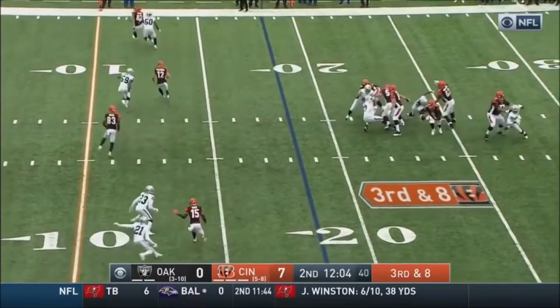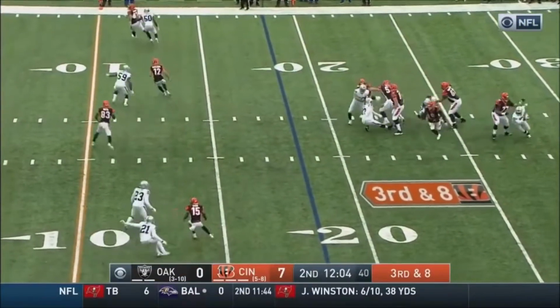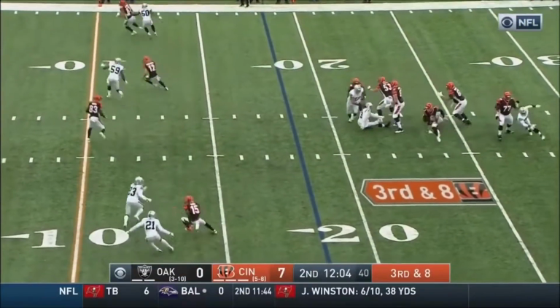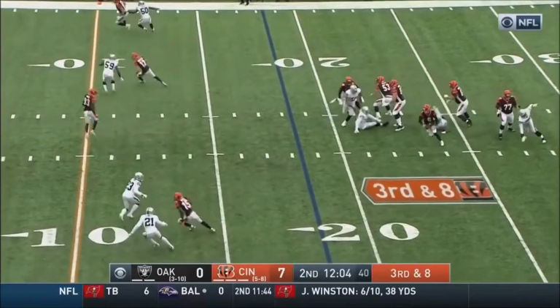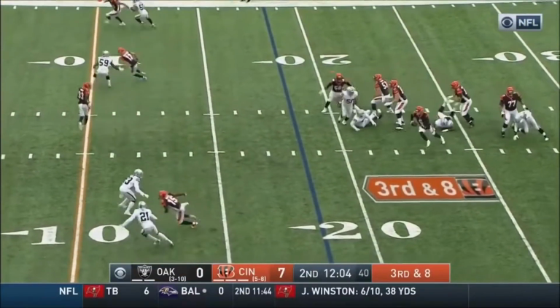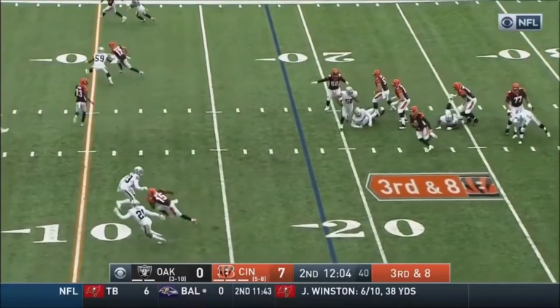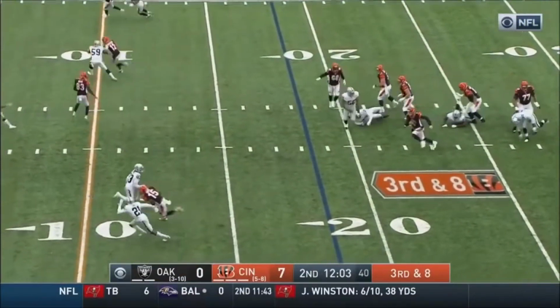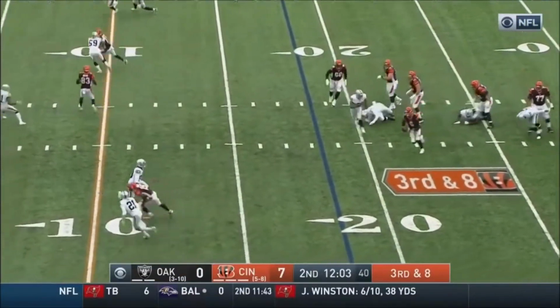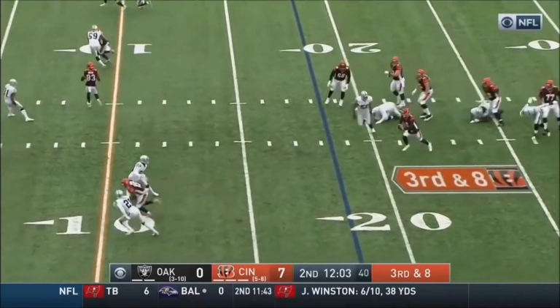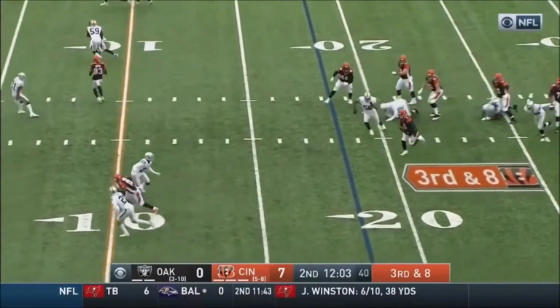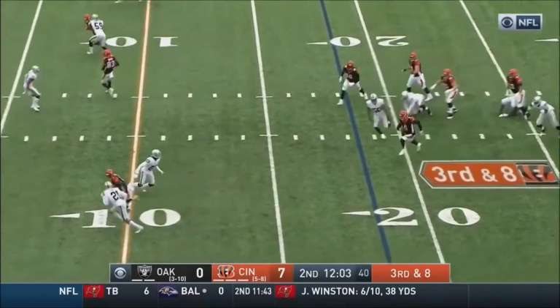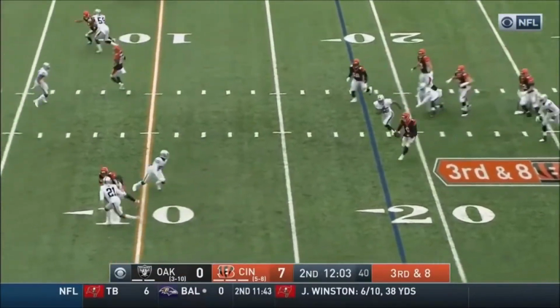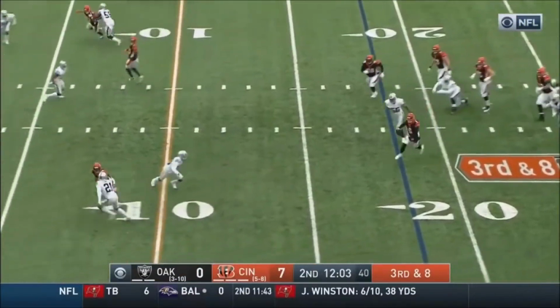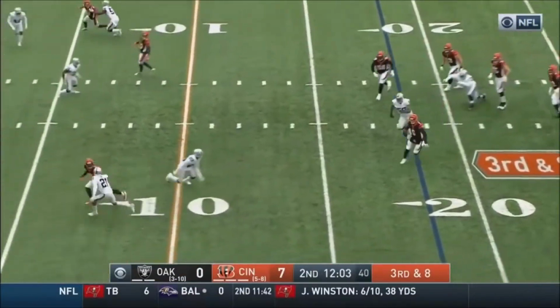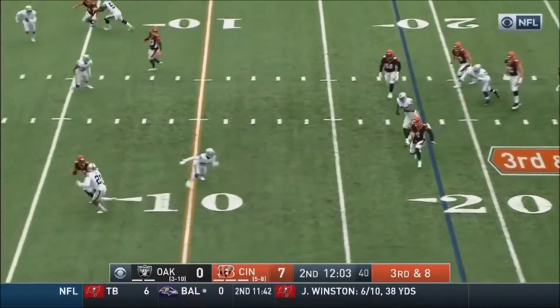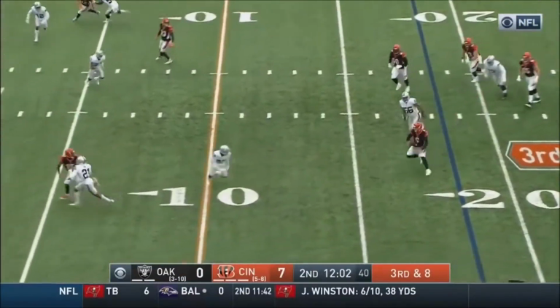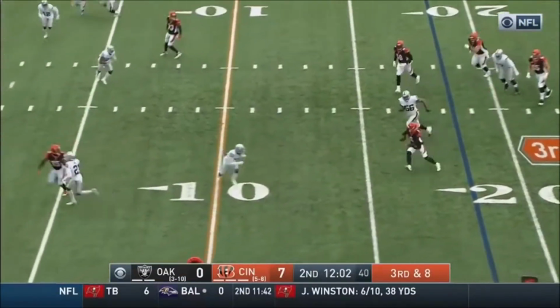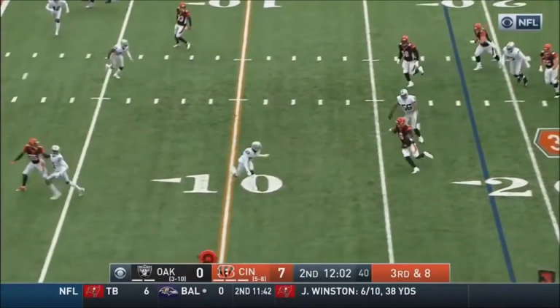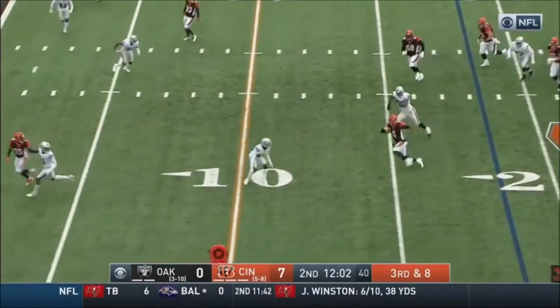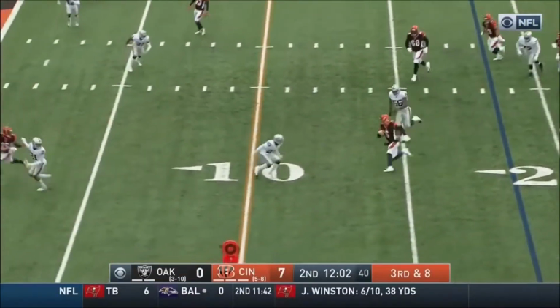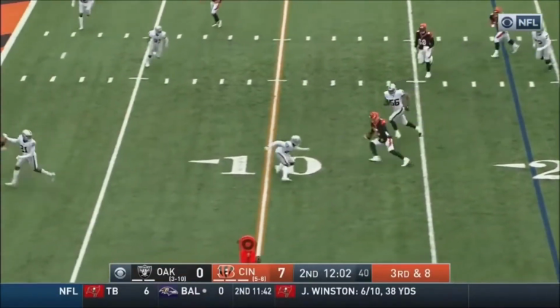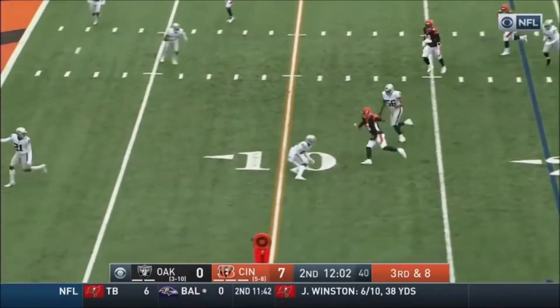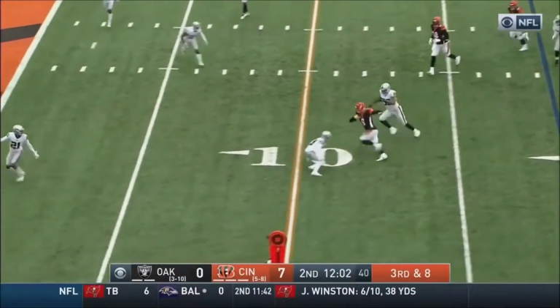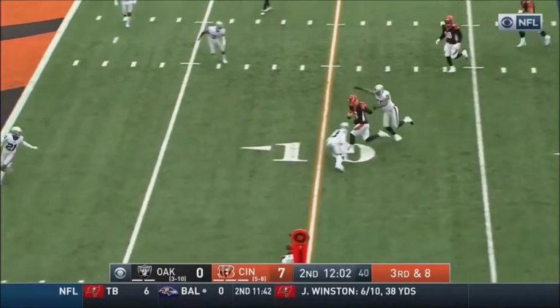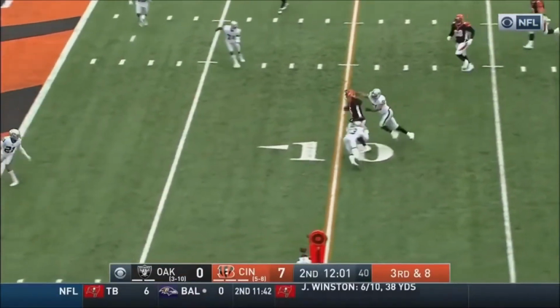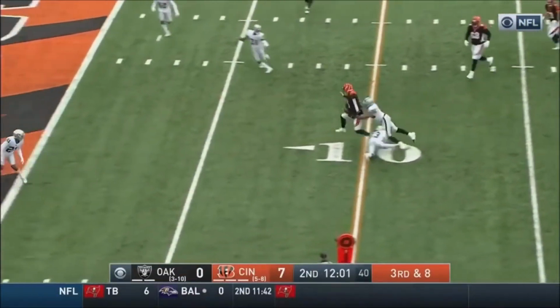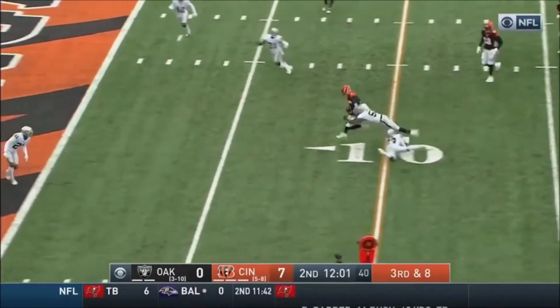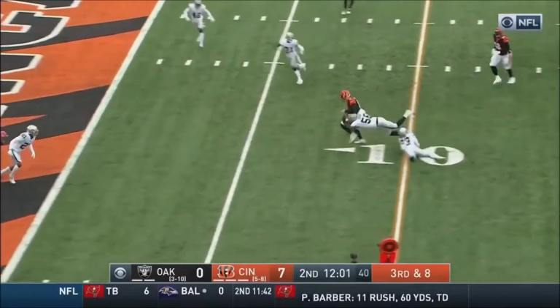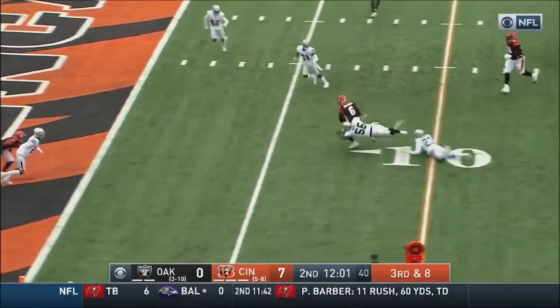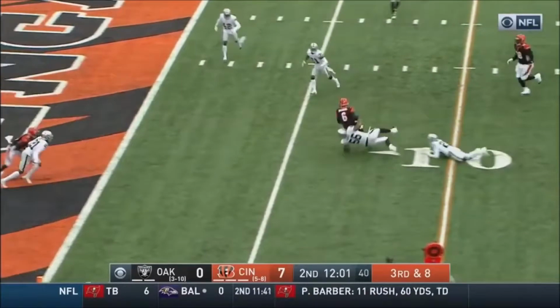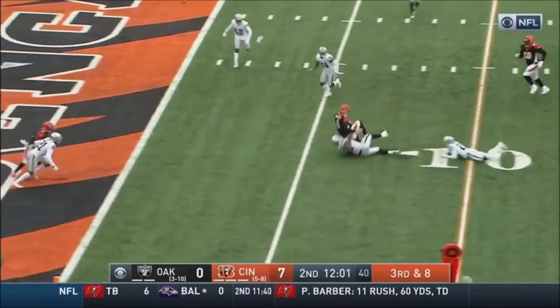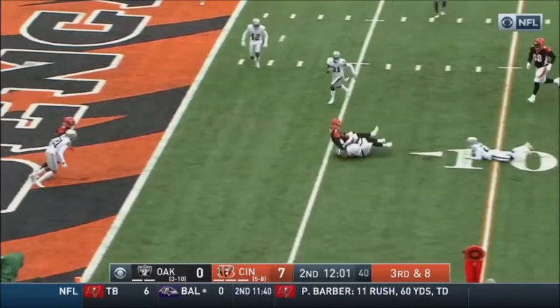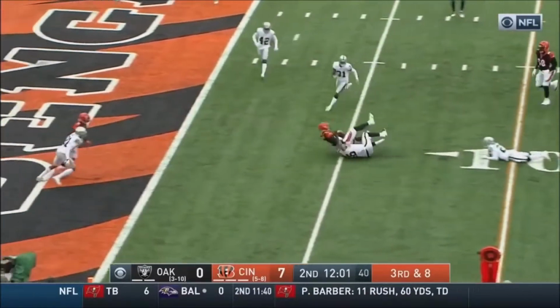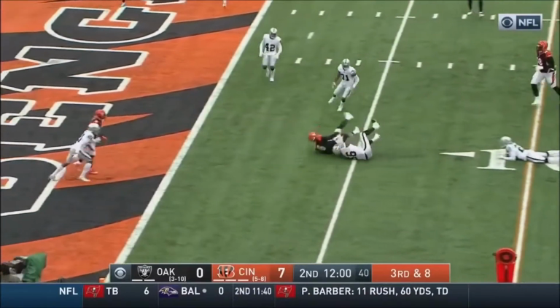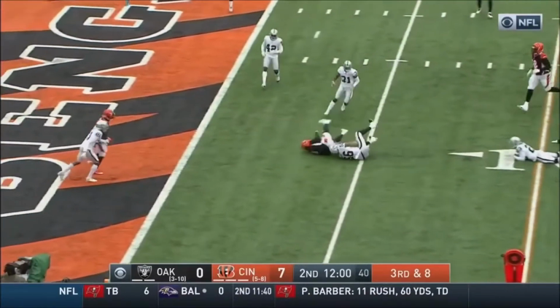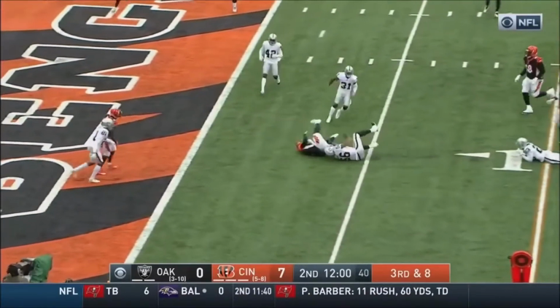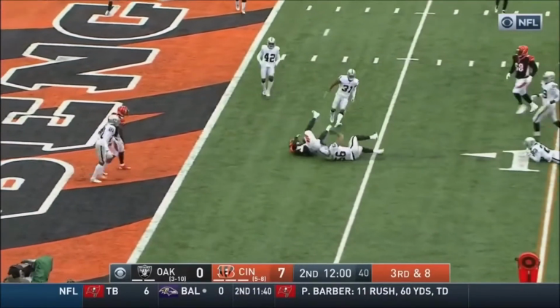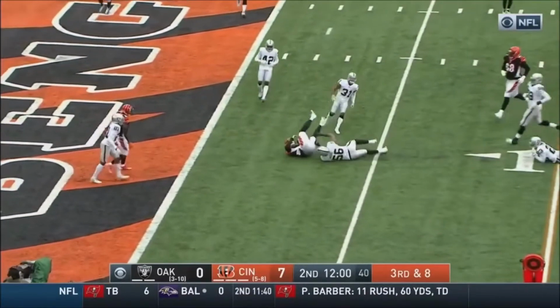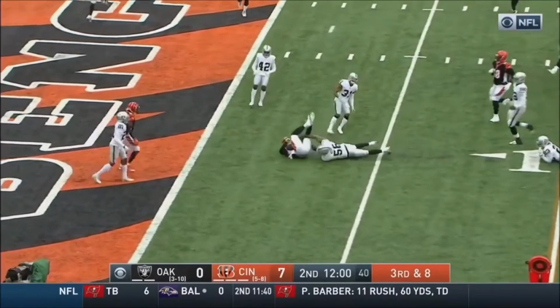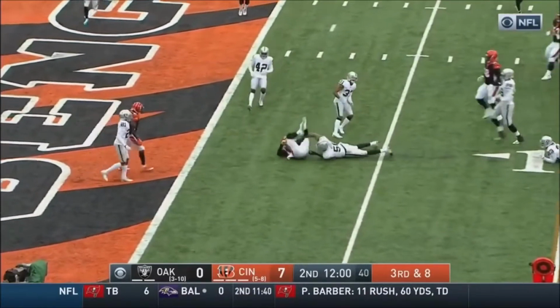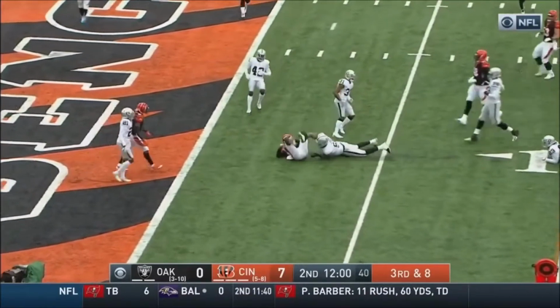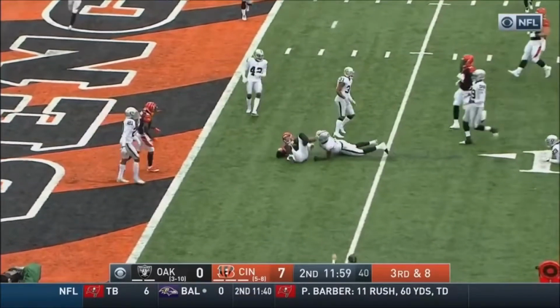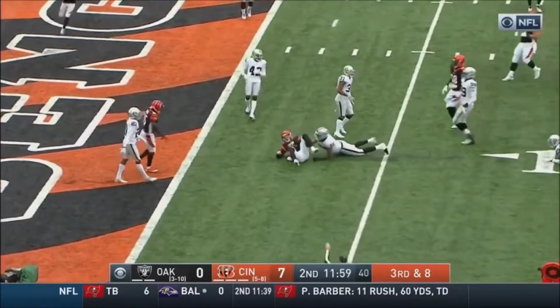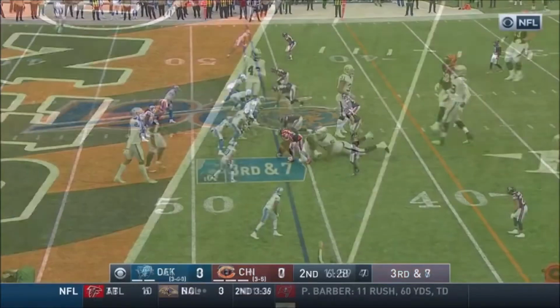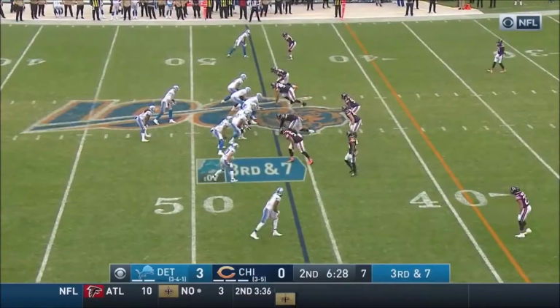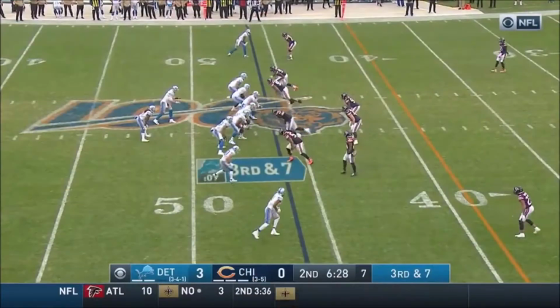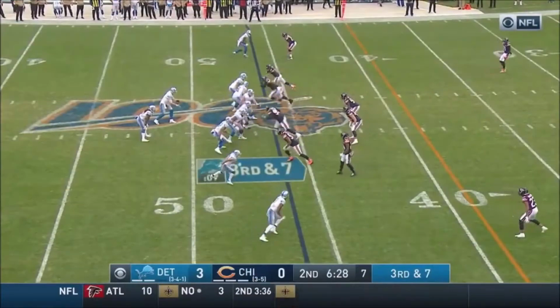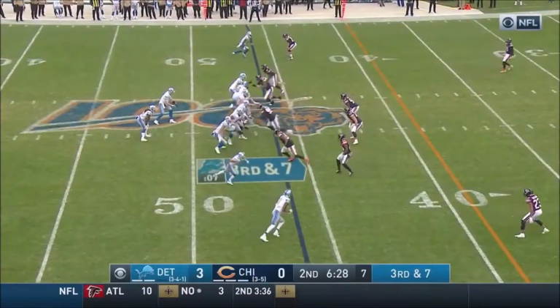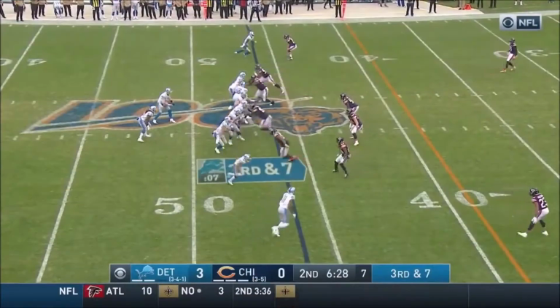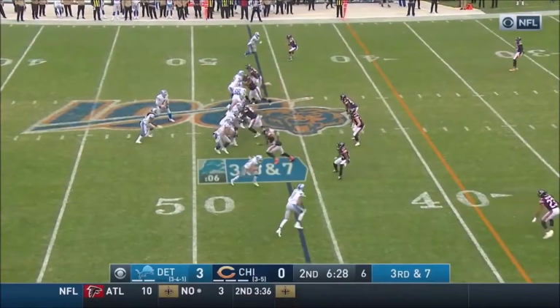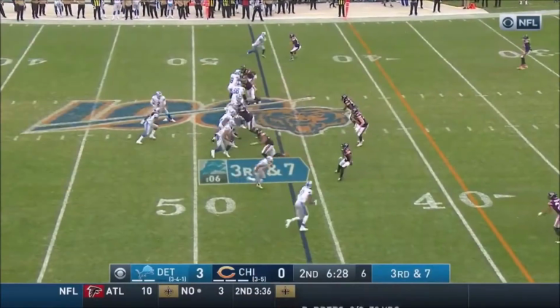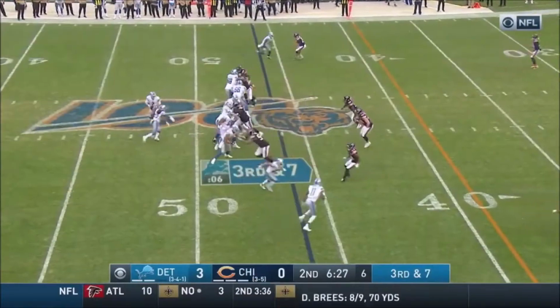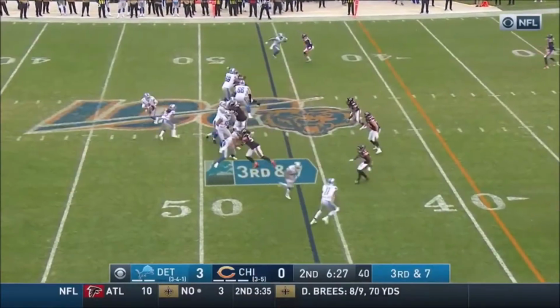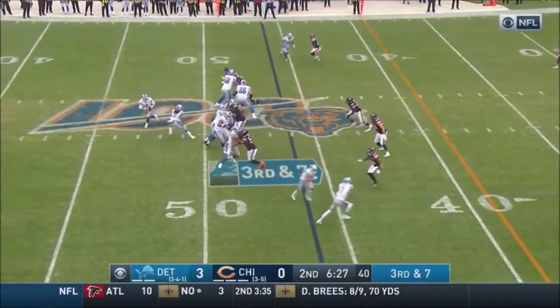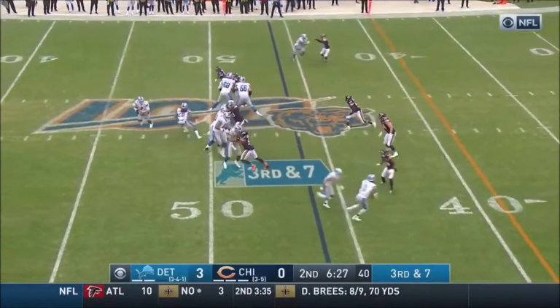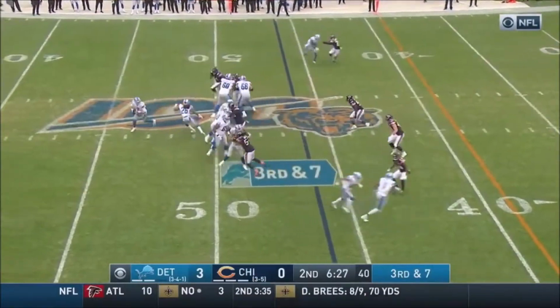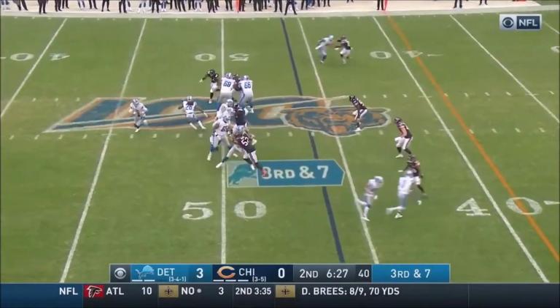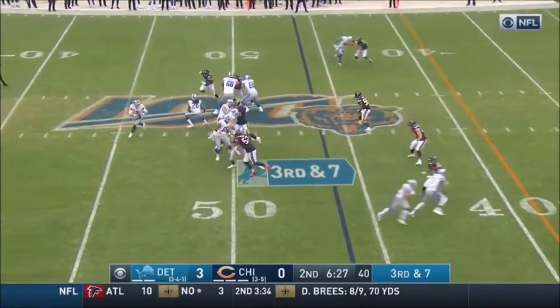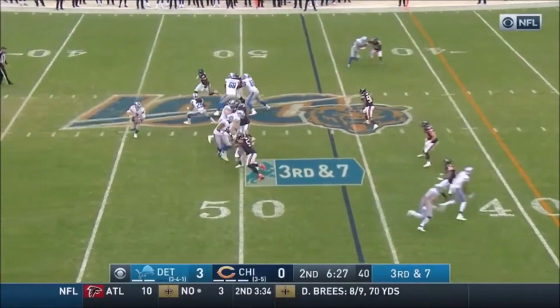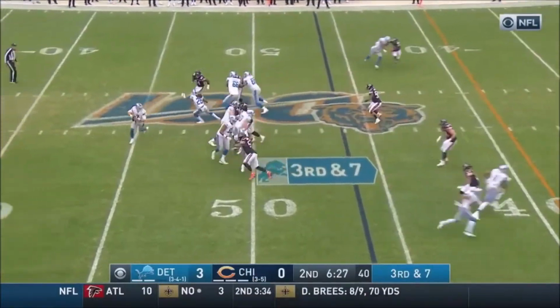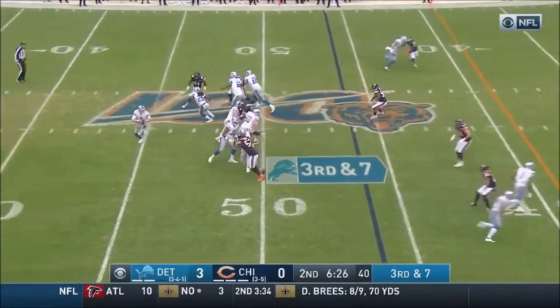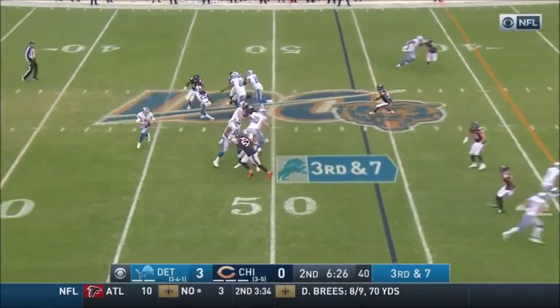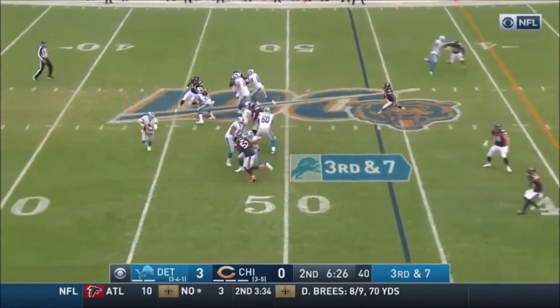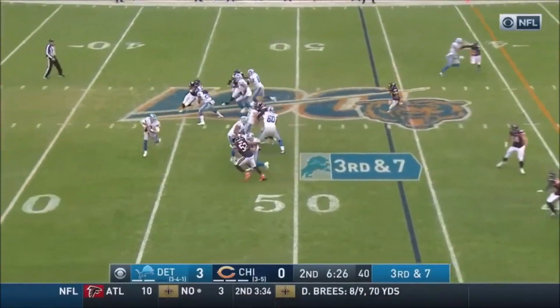Driscoll's got the legs — he's going to keep it himself. Touch it back at the 10, and tackle. Here for Driscoll.